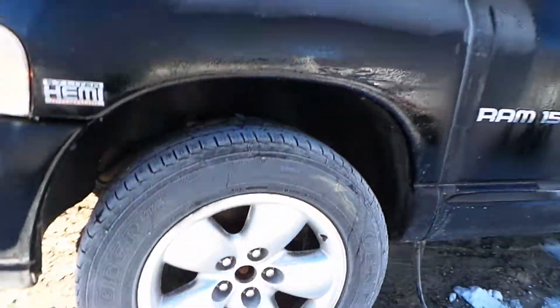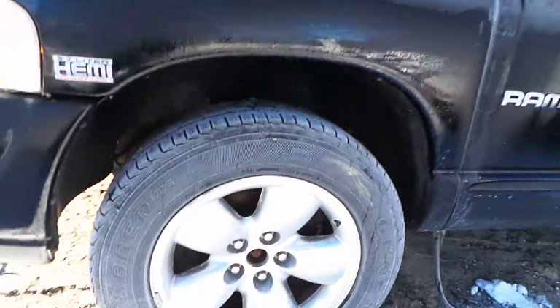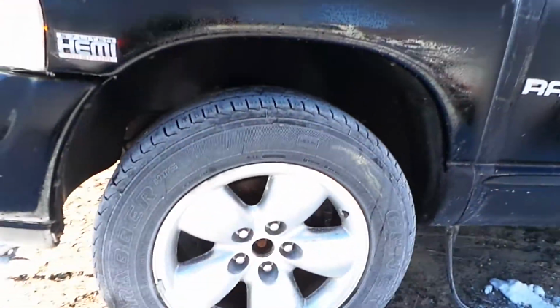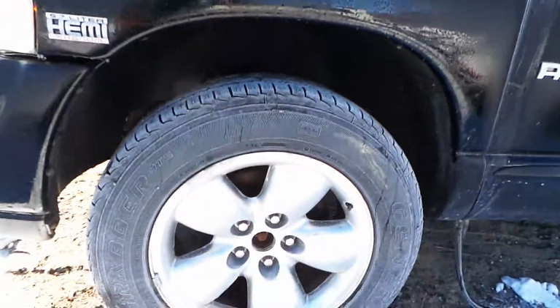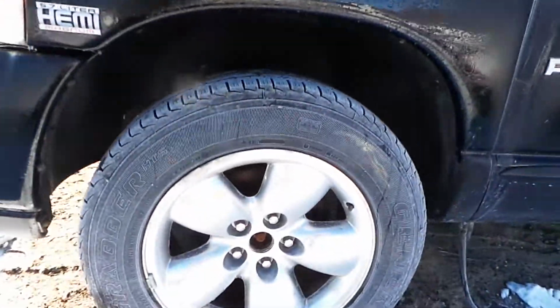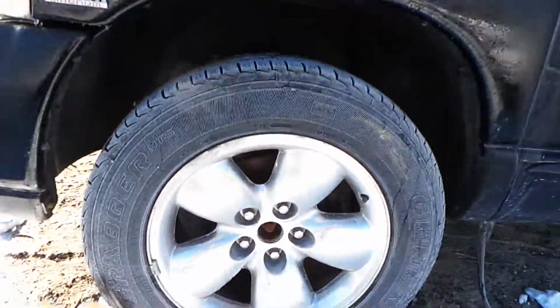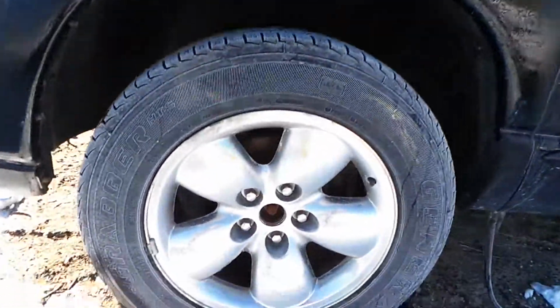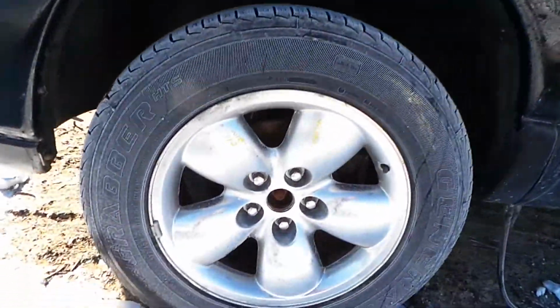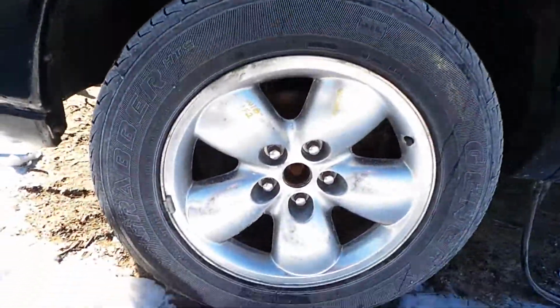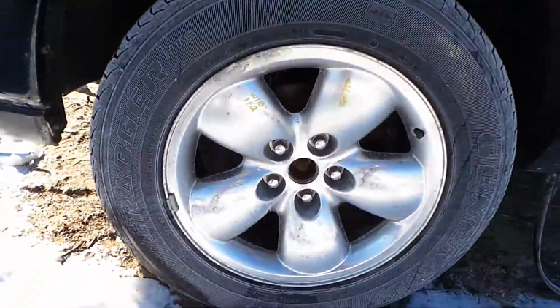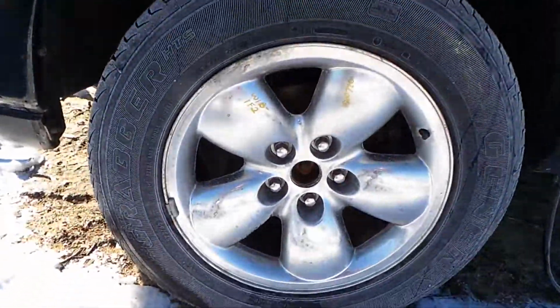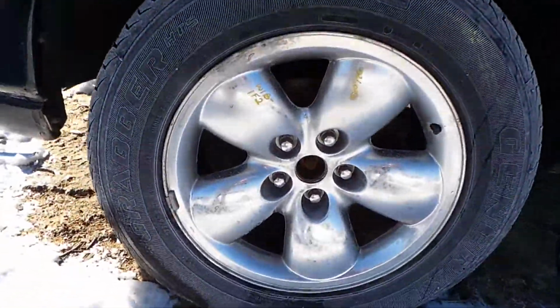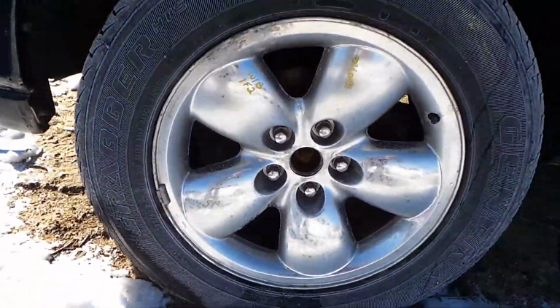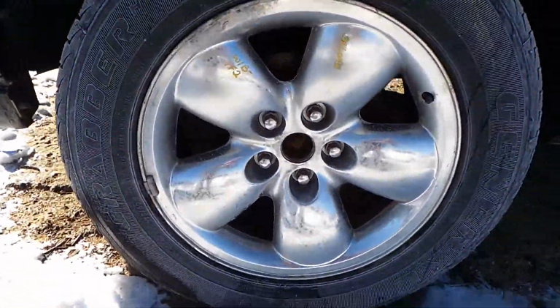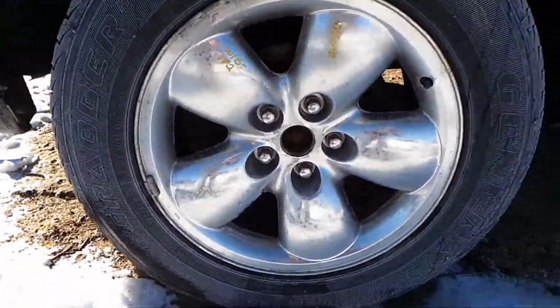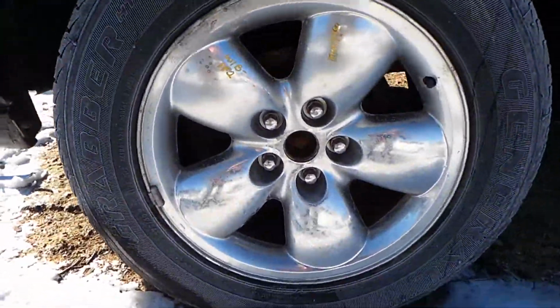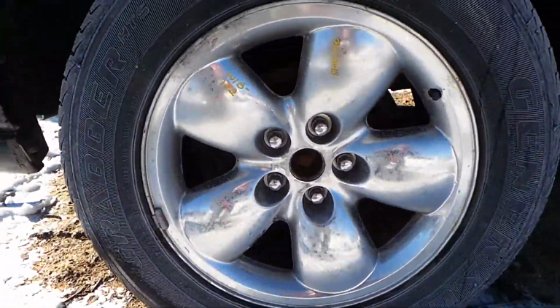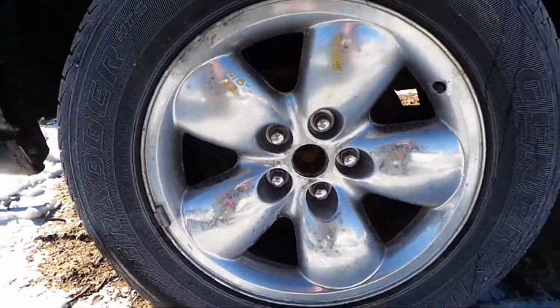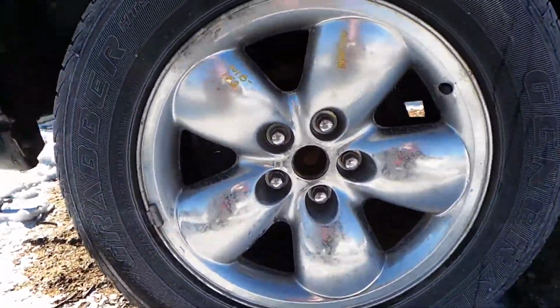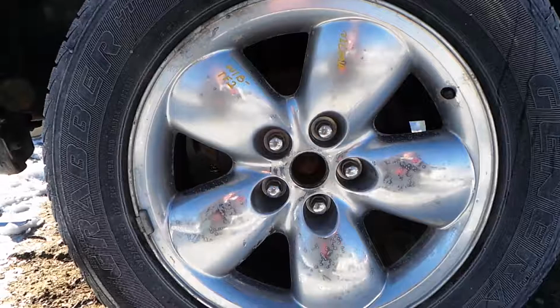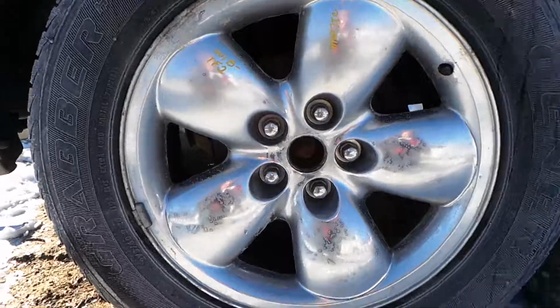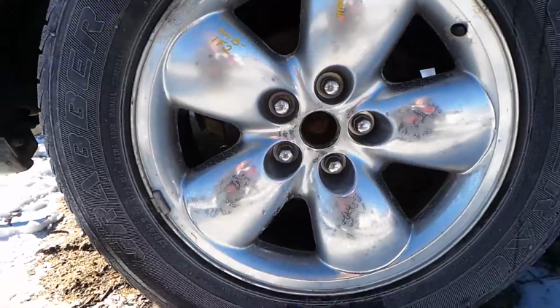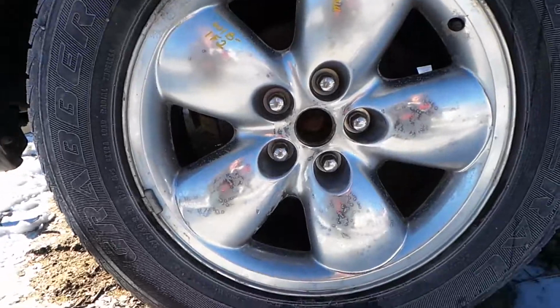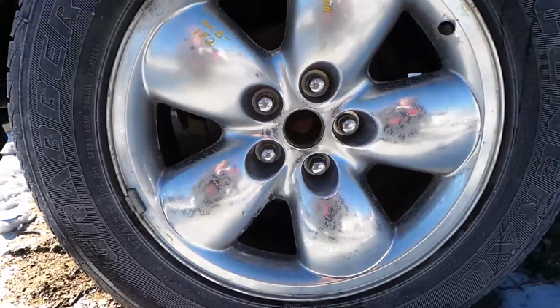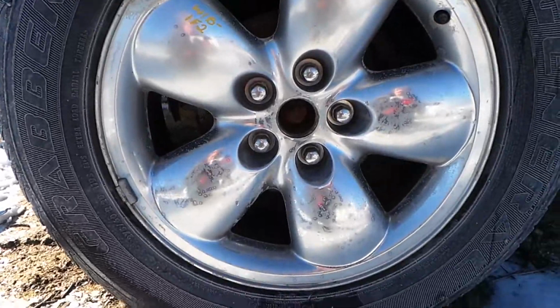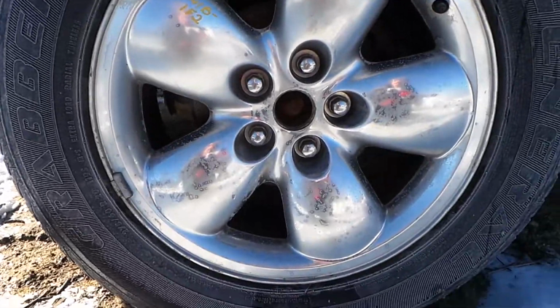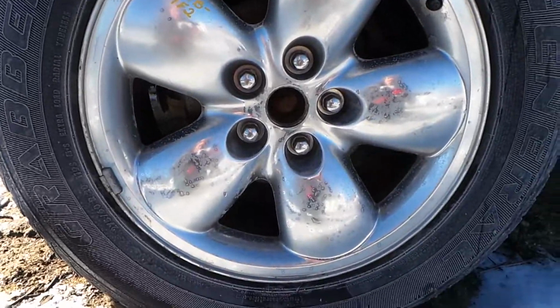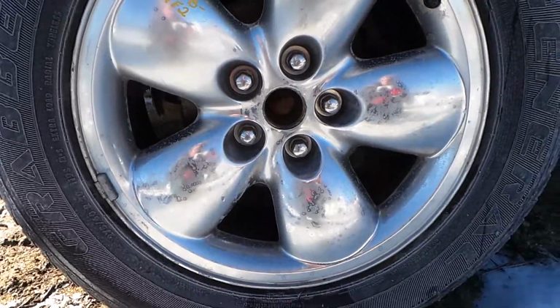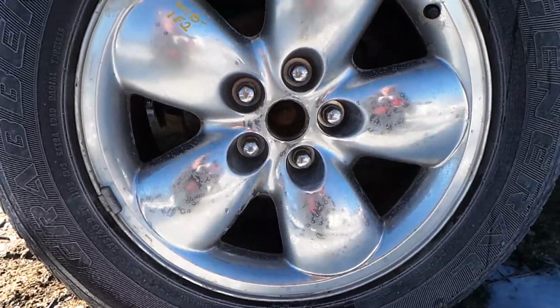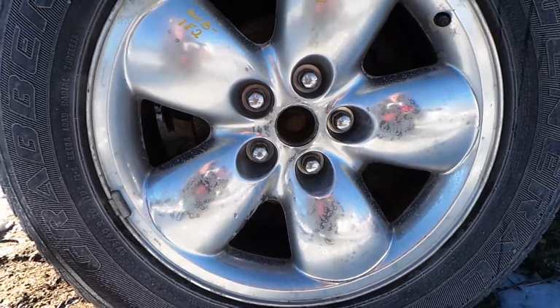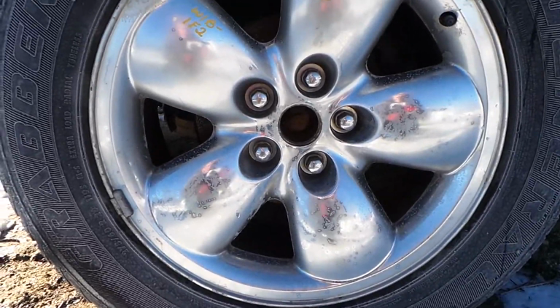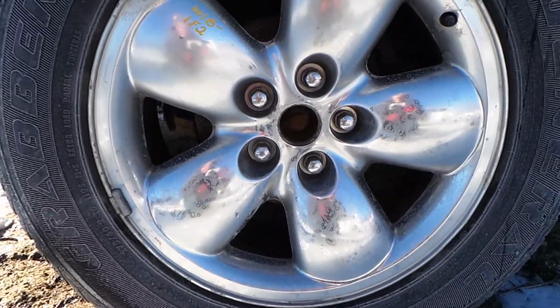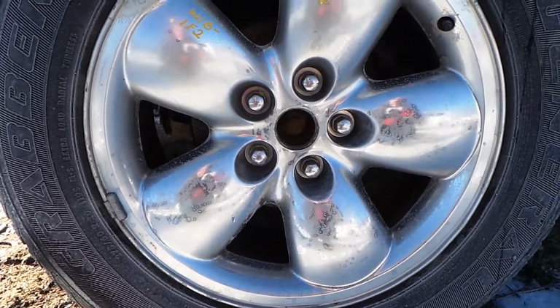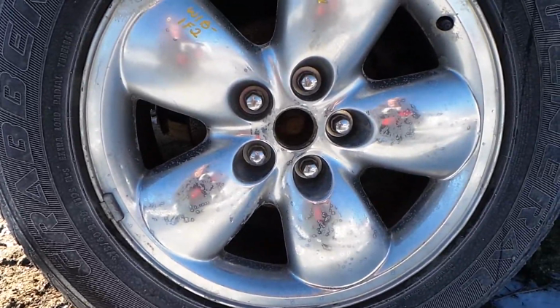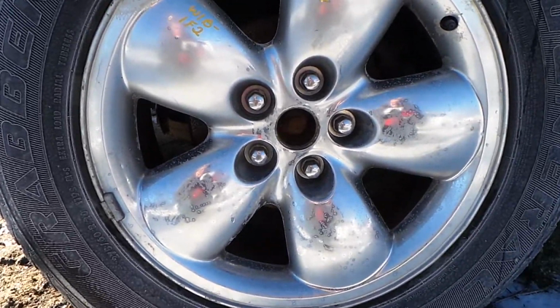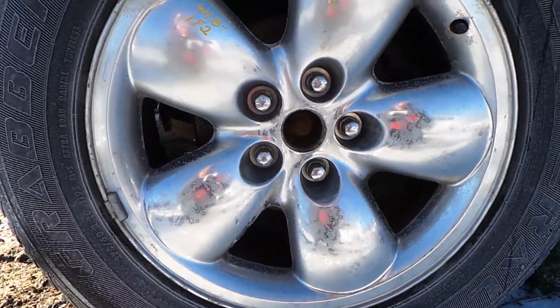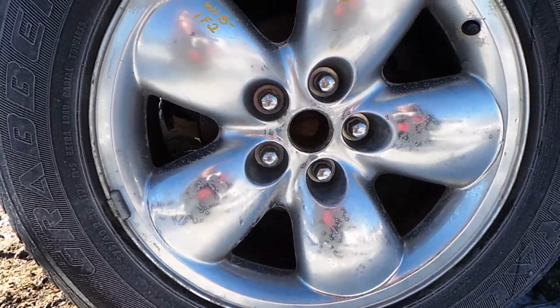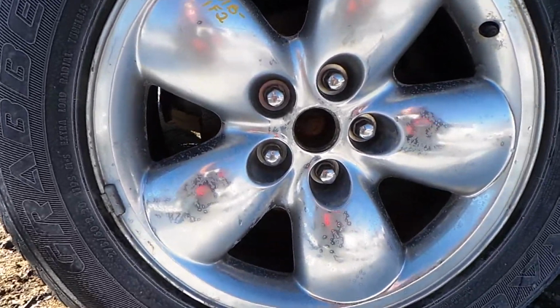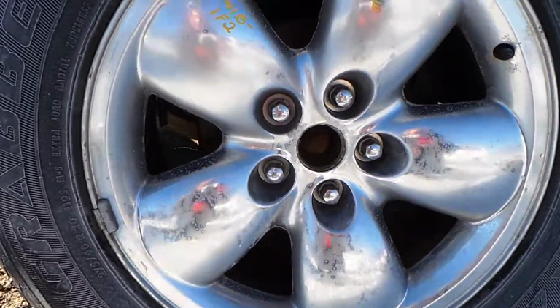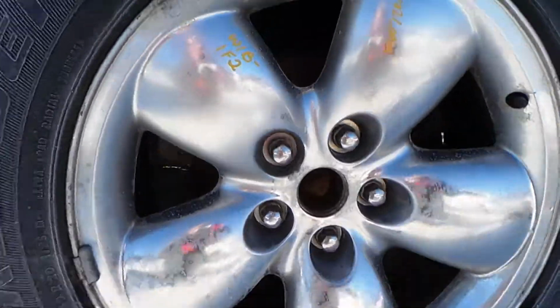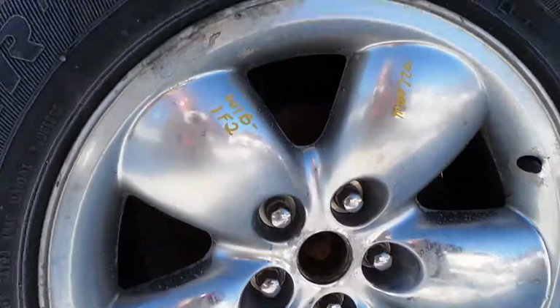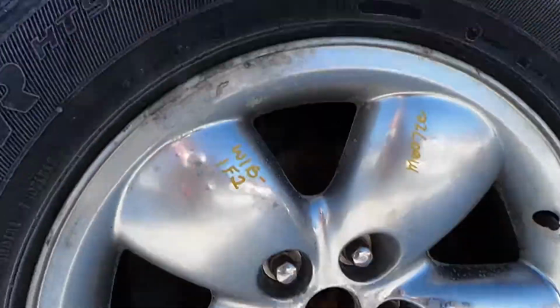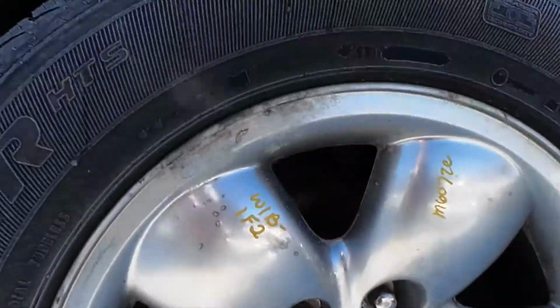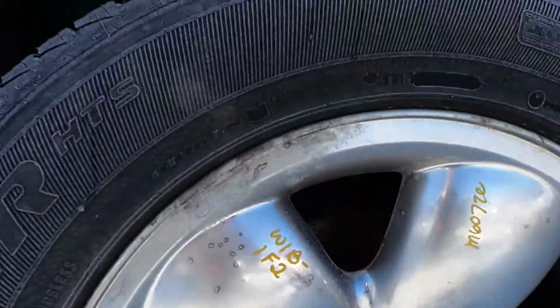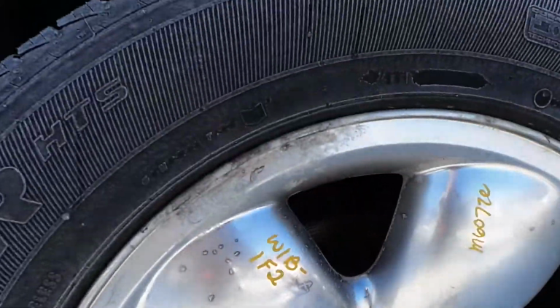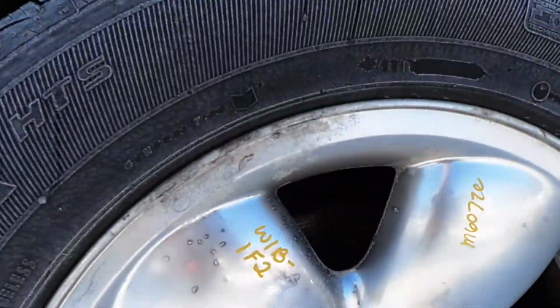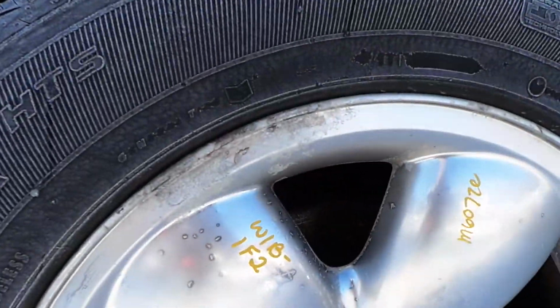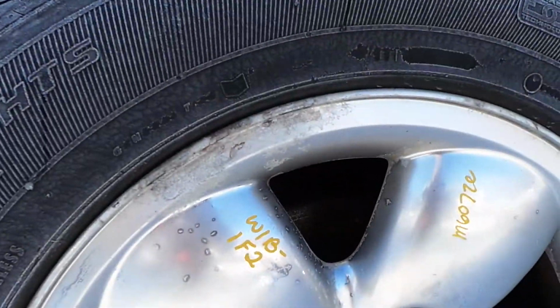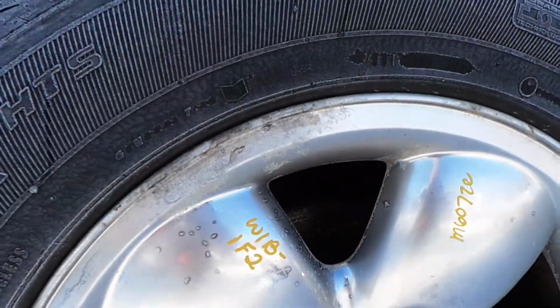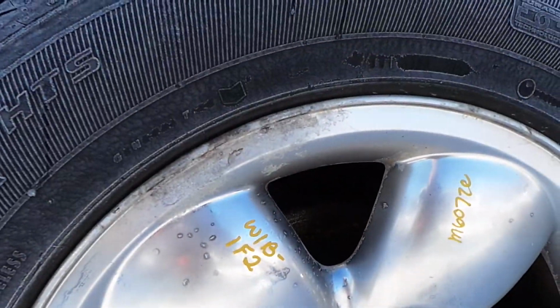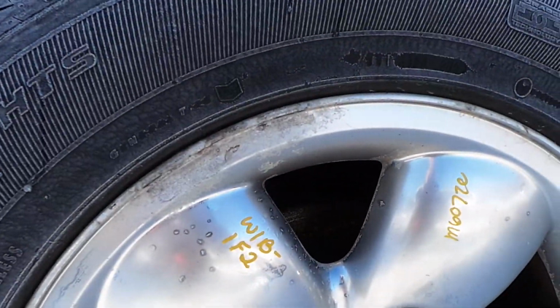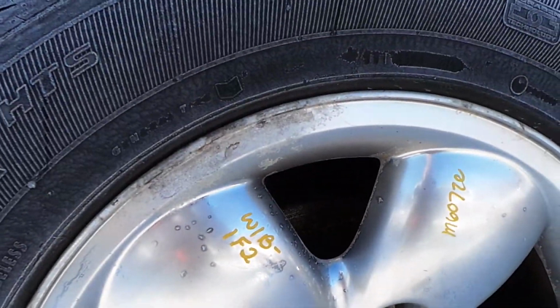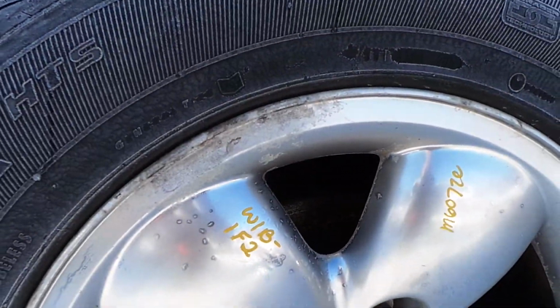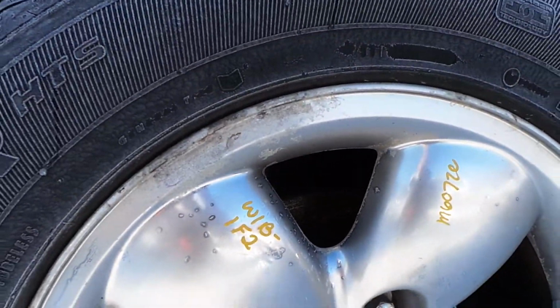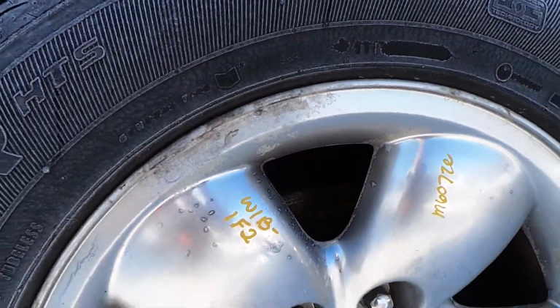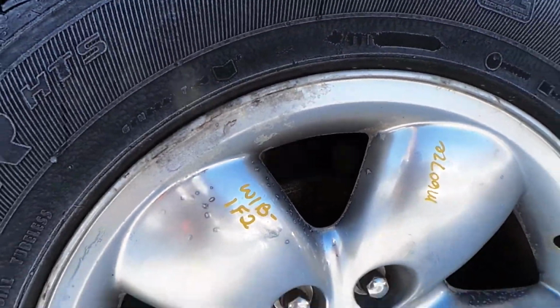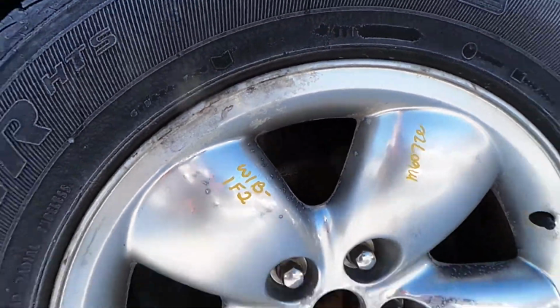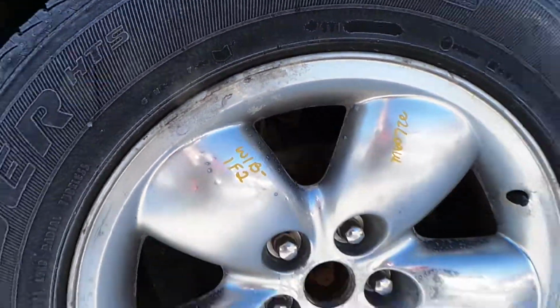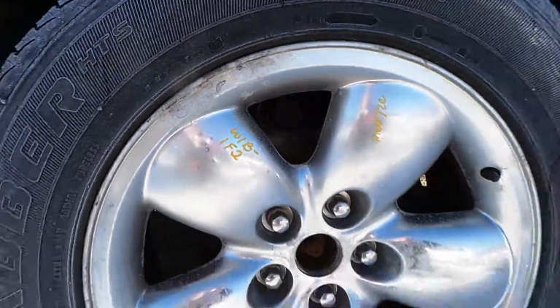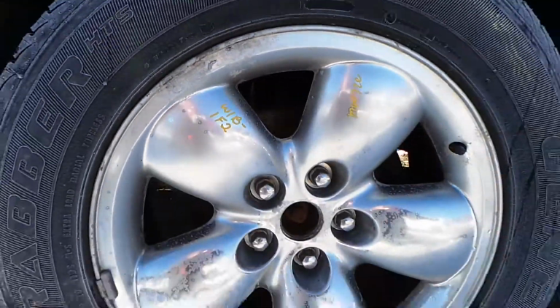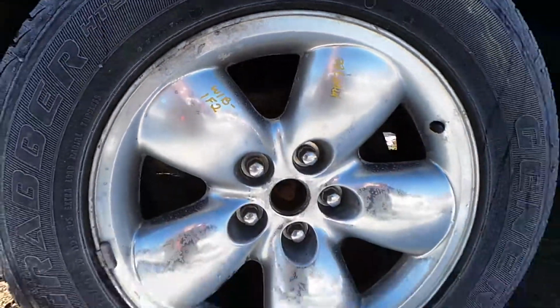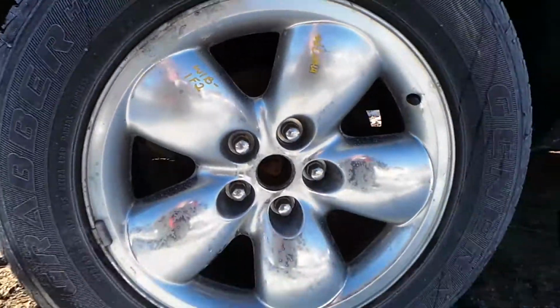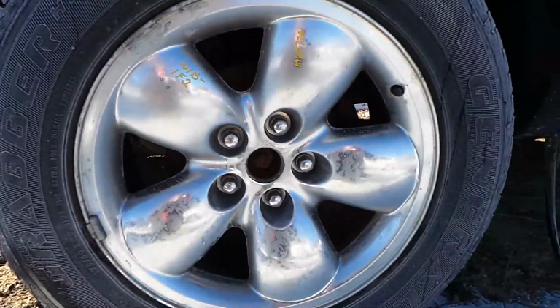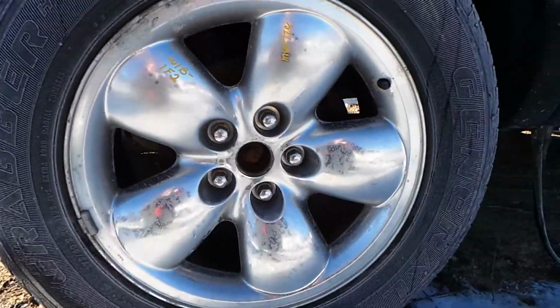We have a B-minus aluminum wheel. It's in good condition for the year — a little bit of scuffs on it, but it is in good condition.